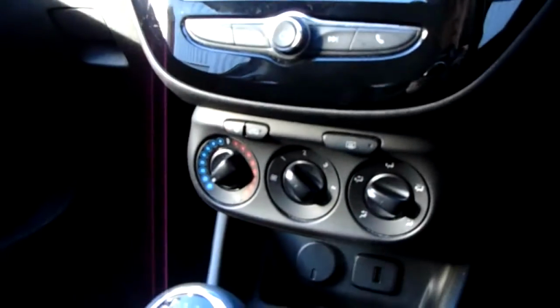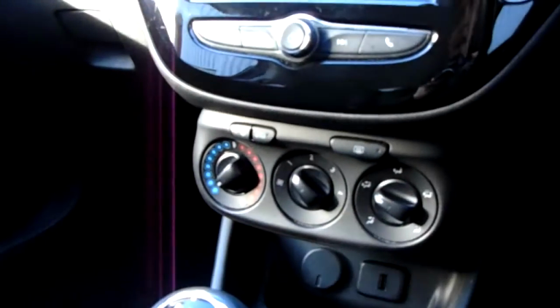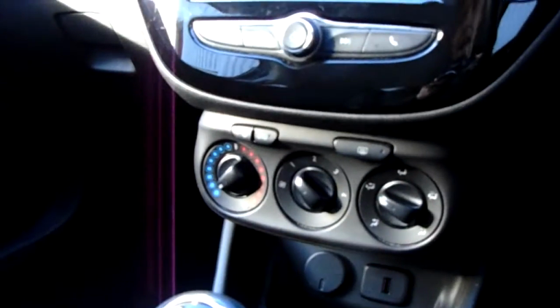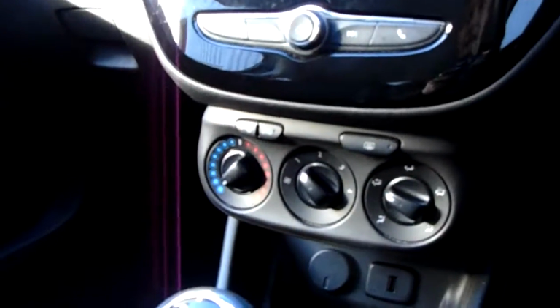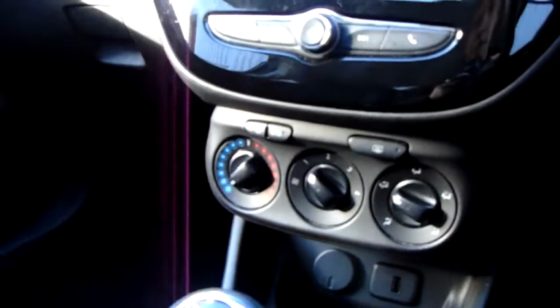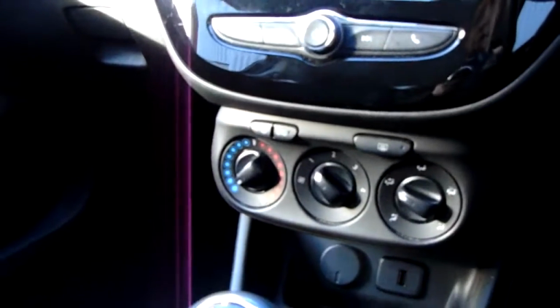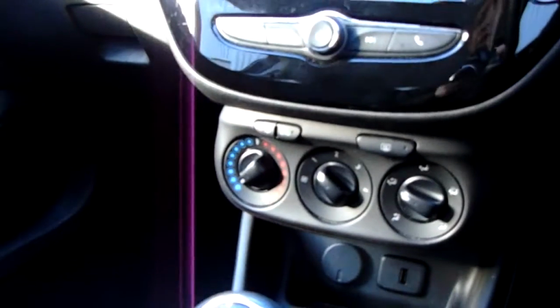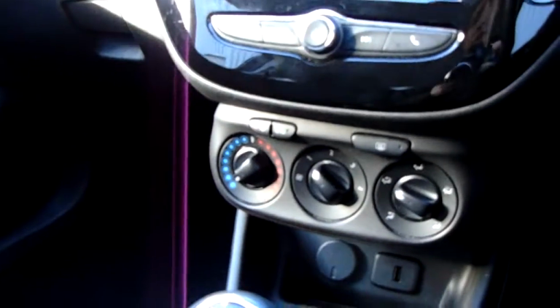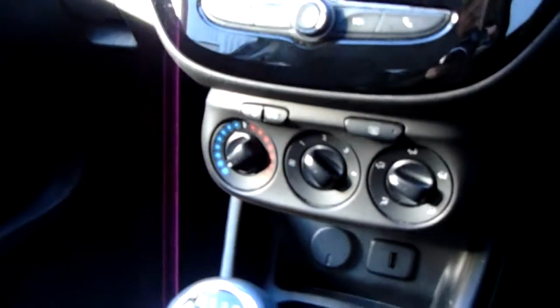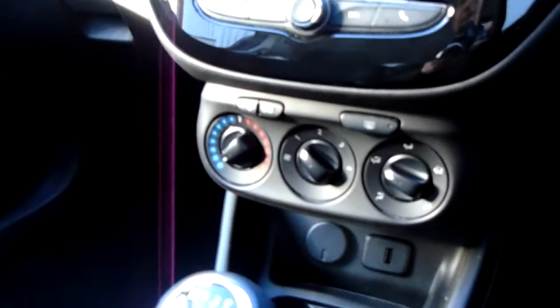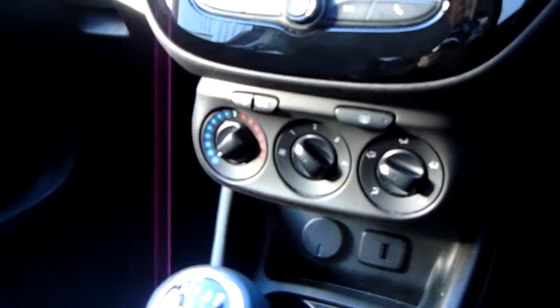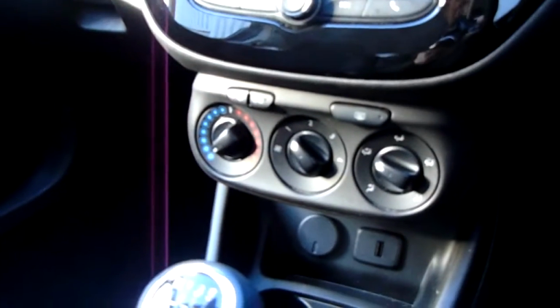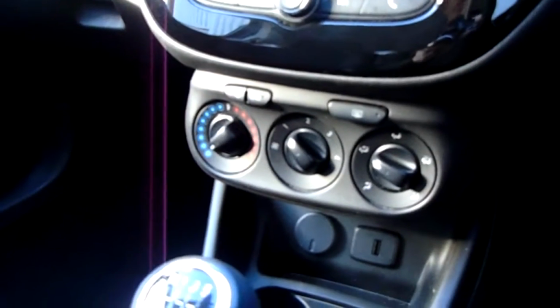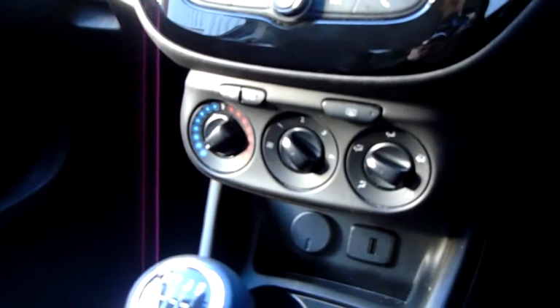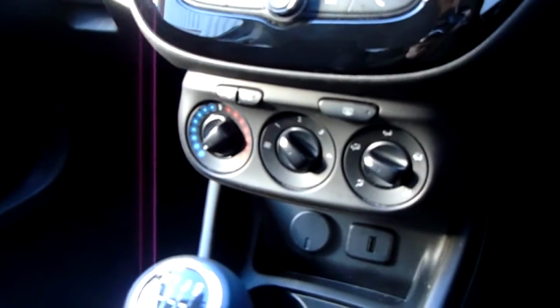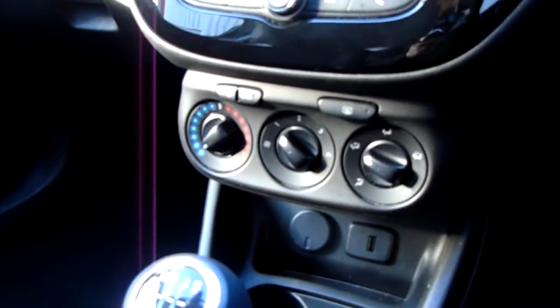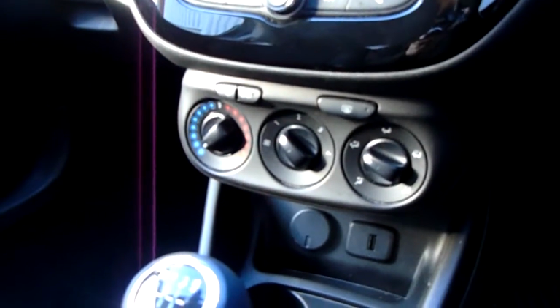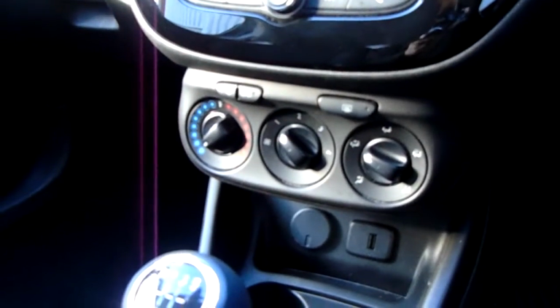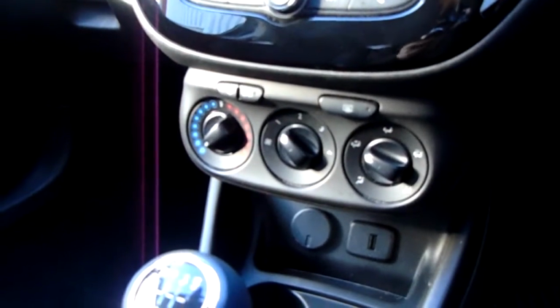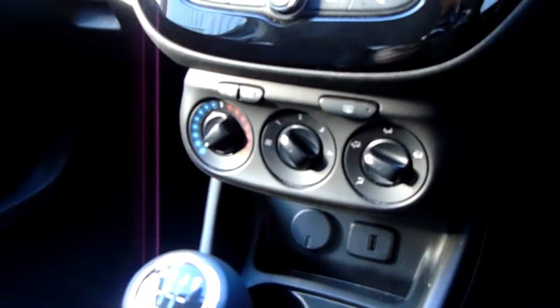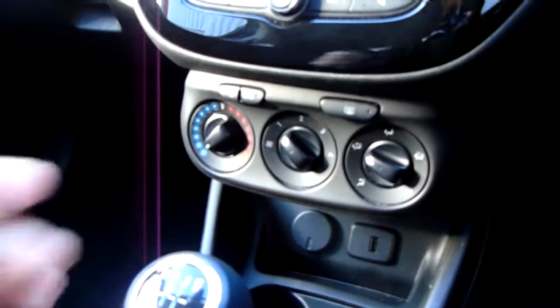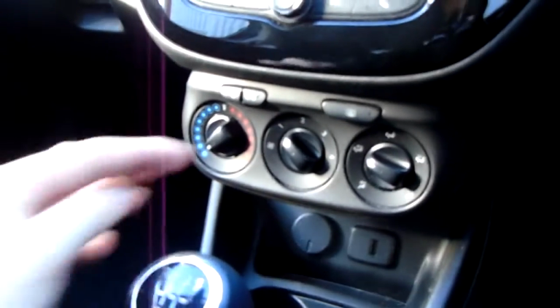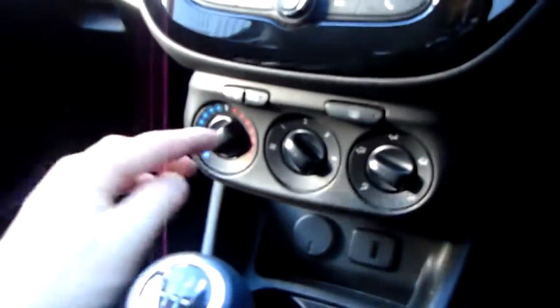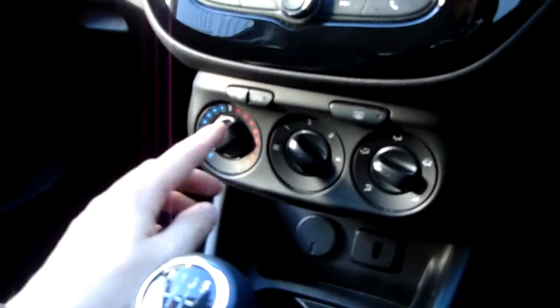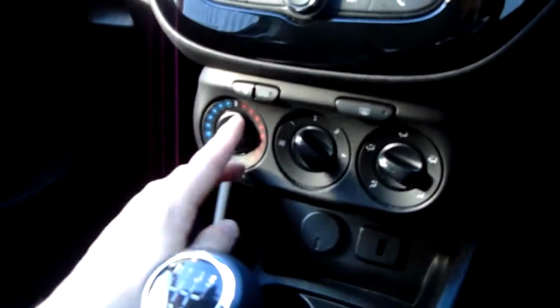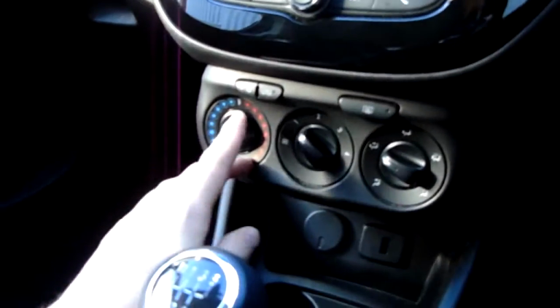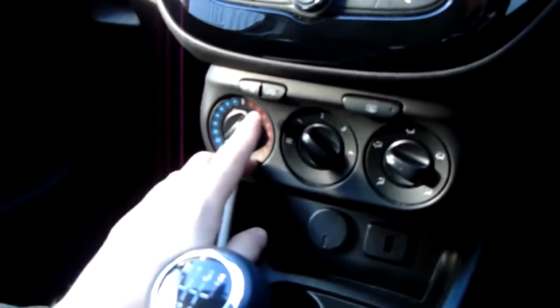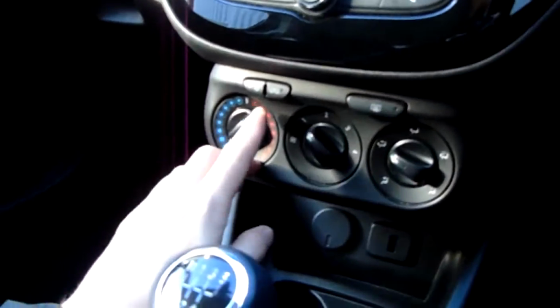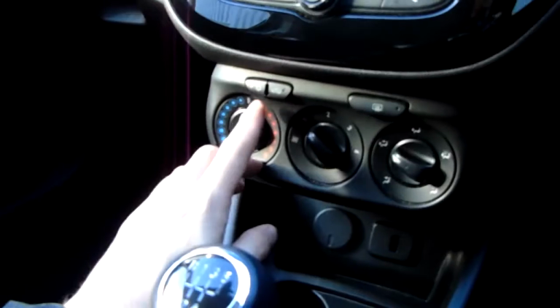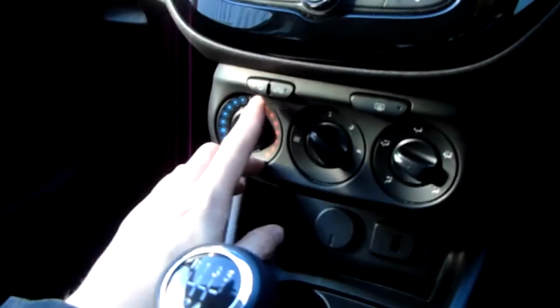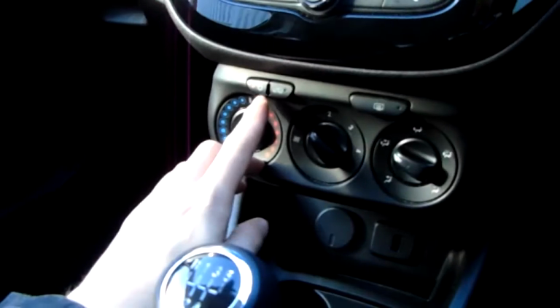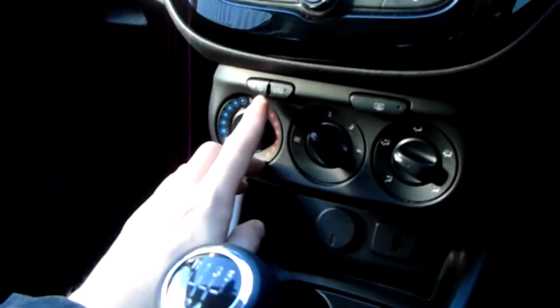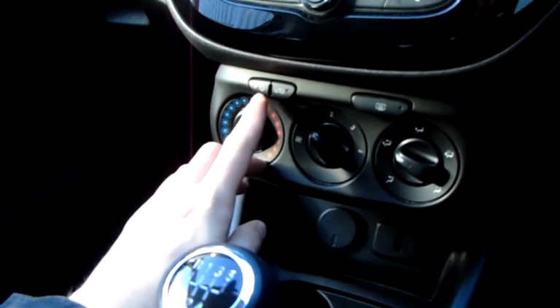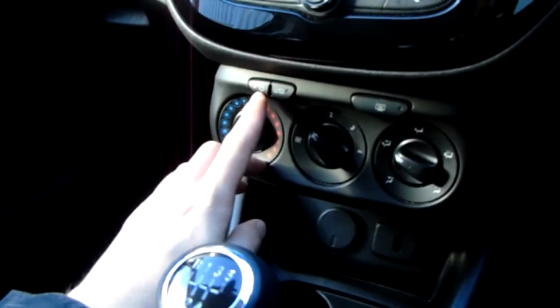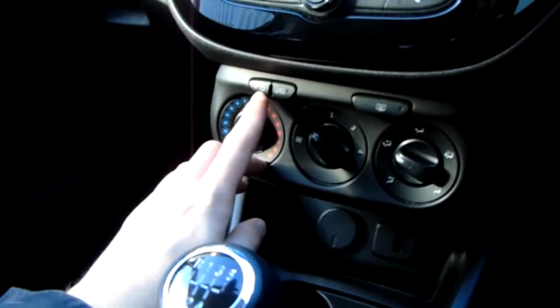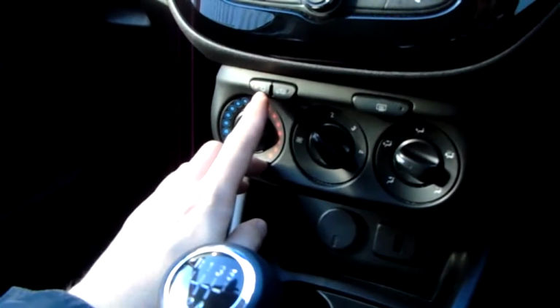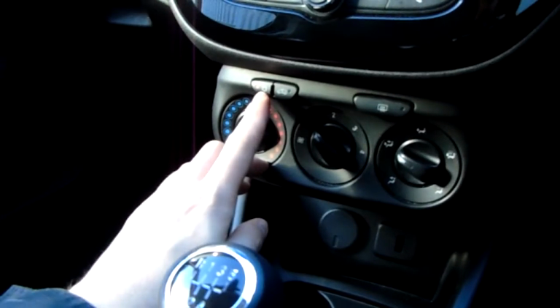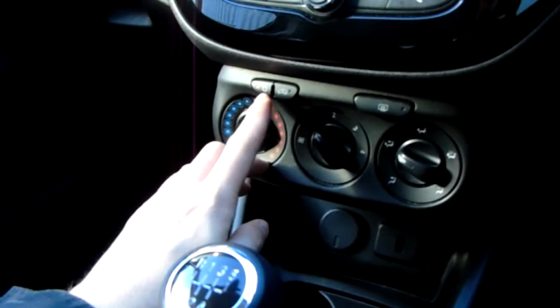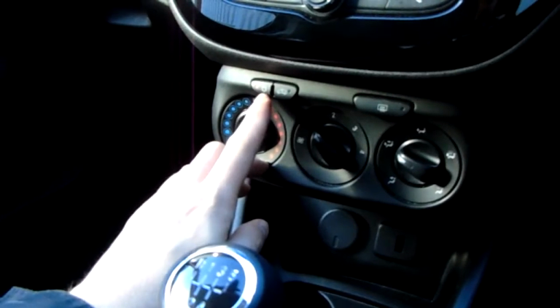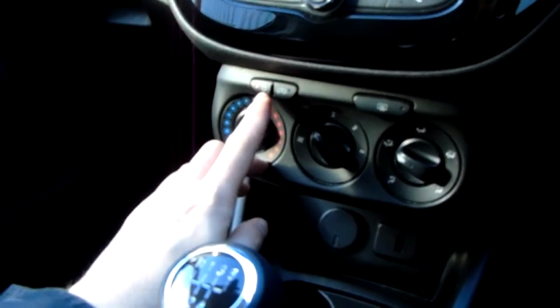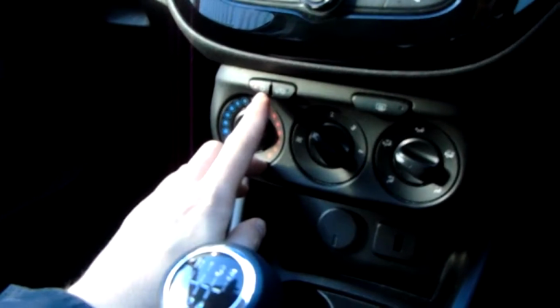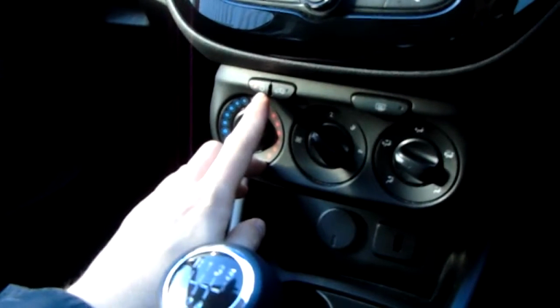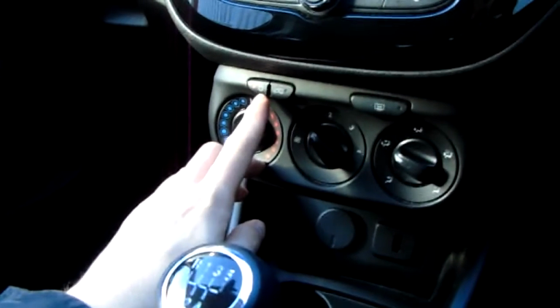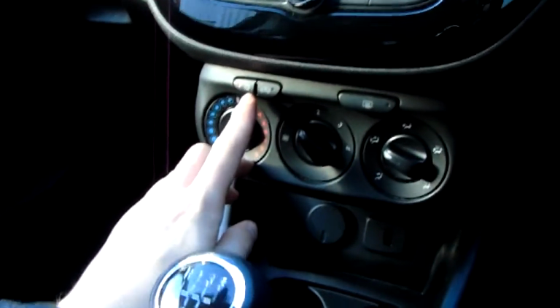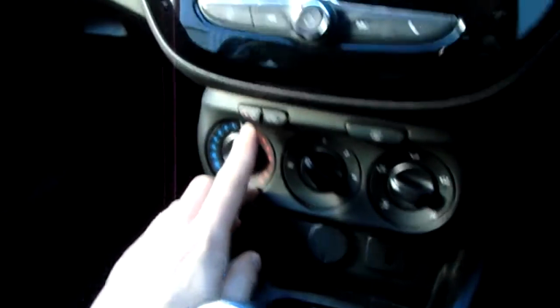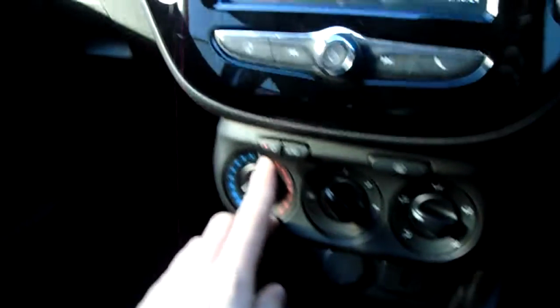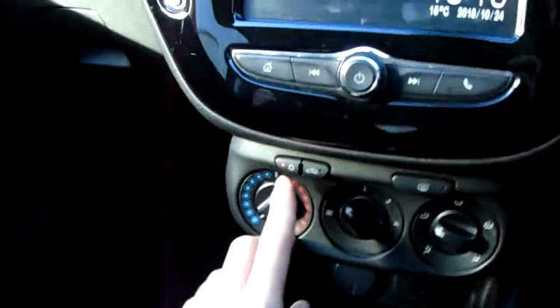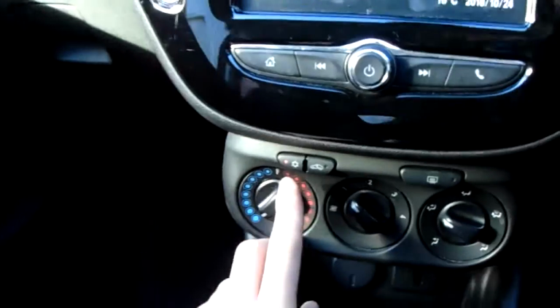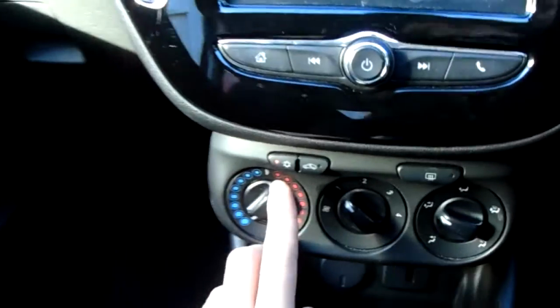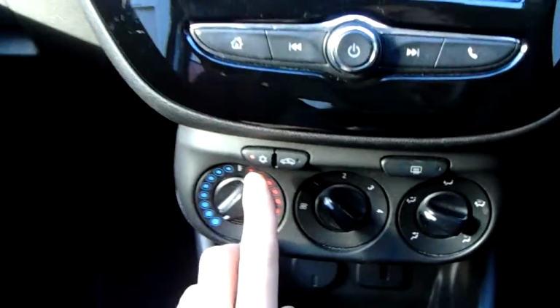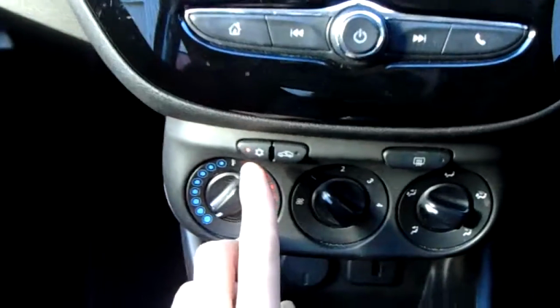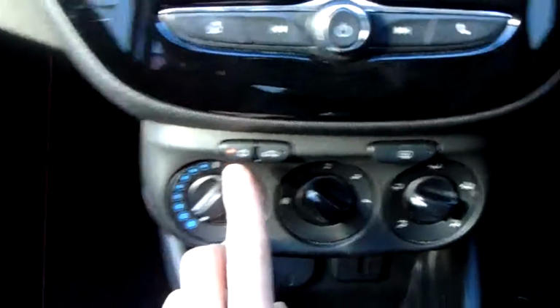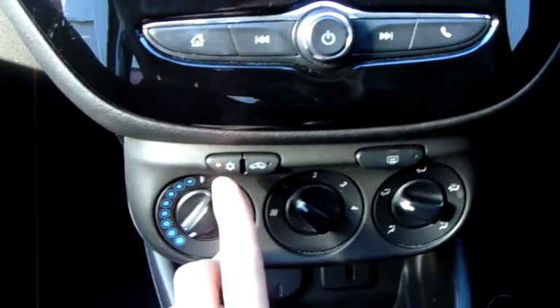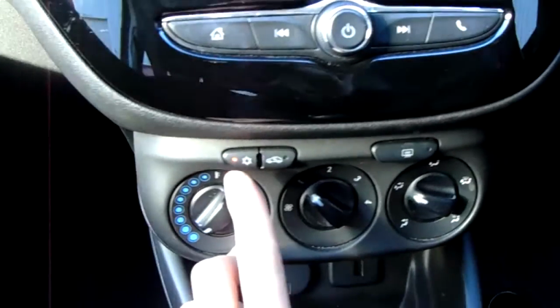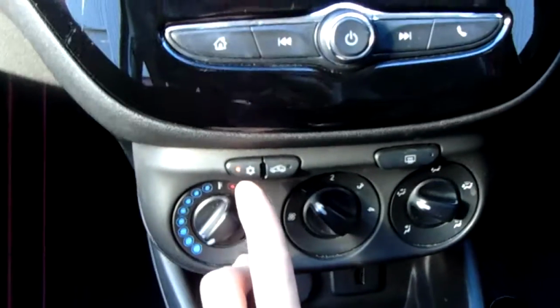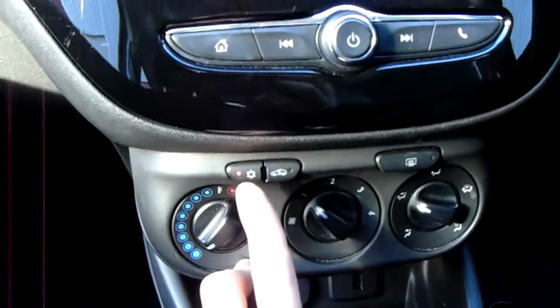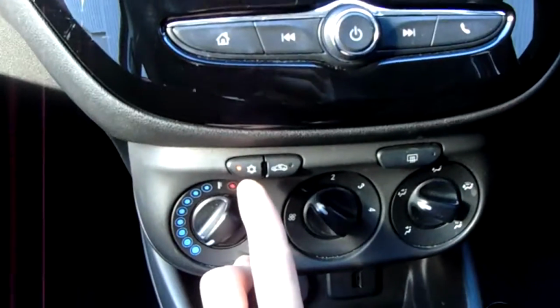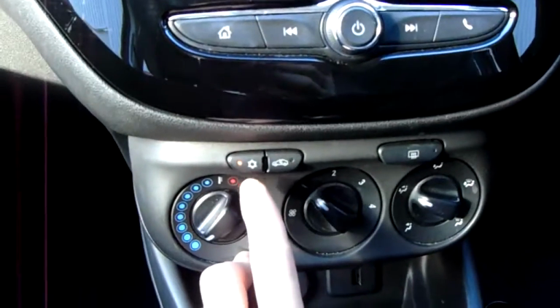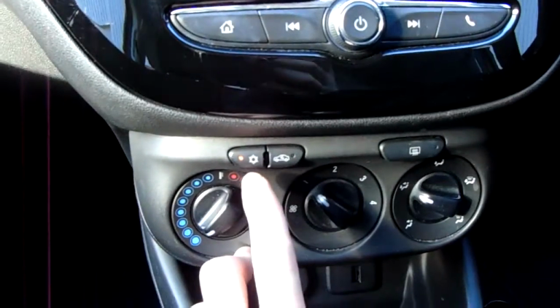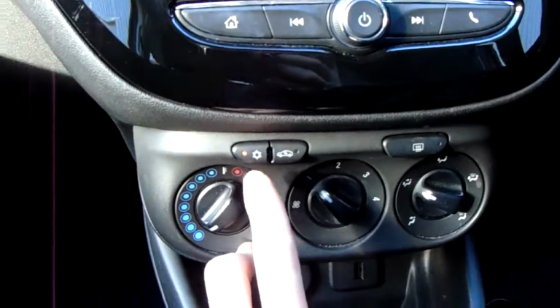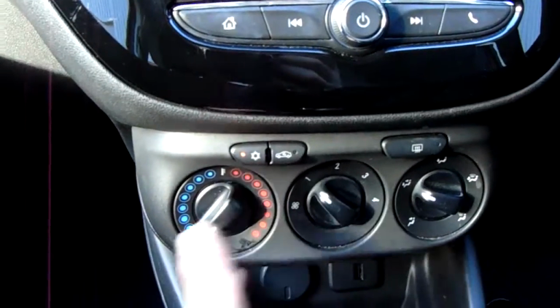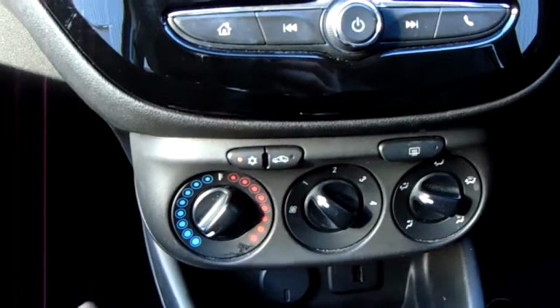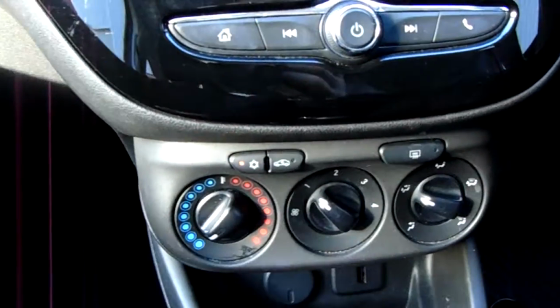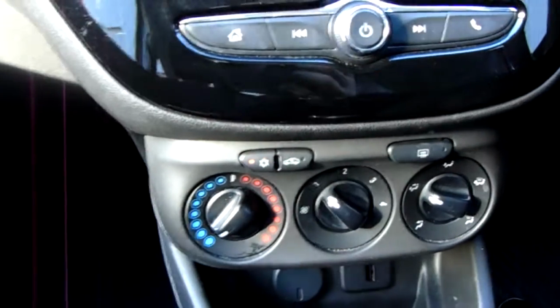Air conditioning unit with temperature, speed and direction controls. You can tell it's air conditioning because of the frost button just up here — you may not be able to see because of the quality of the camera.